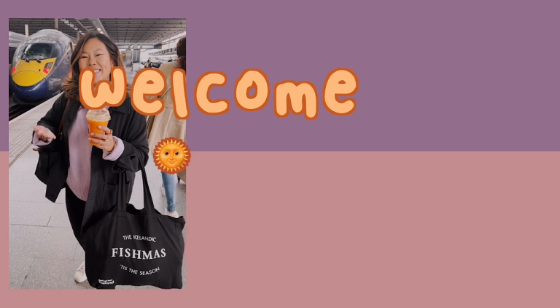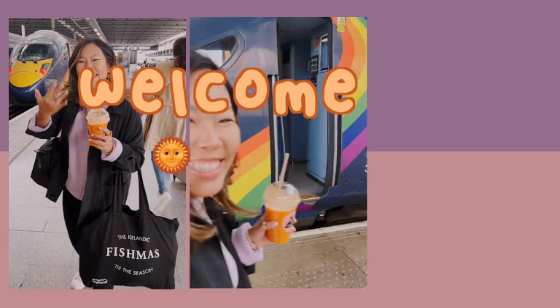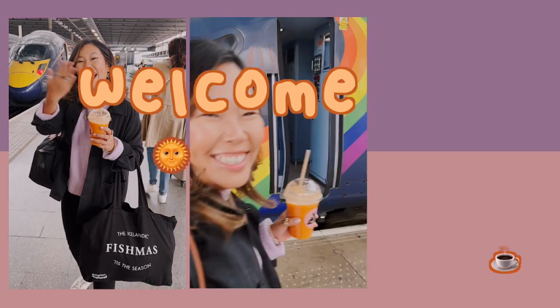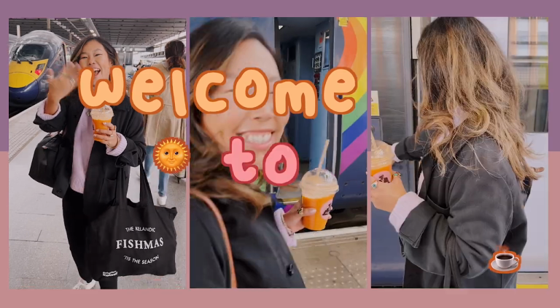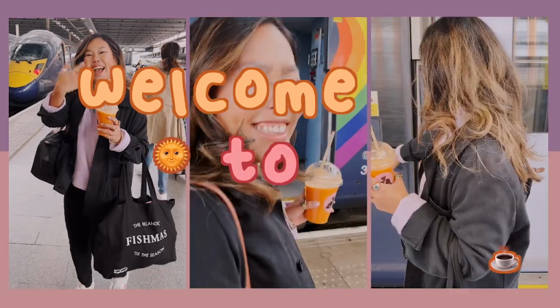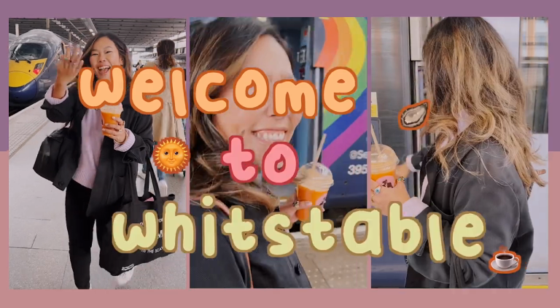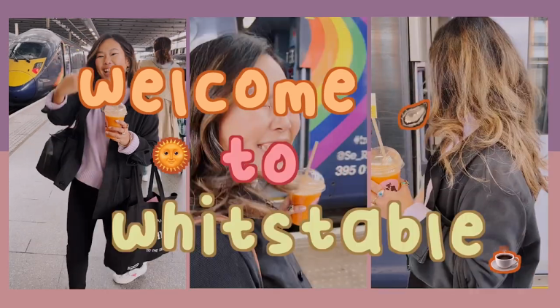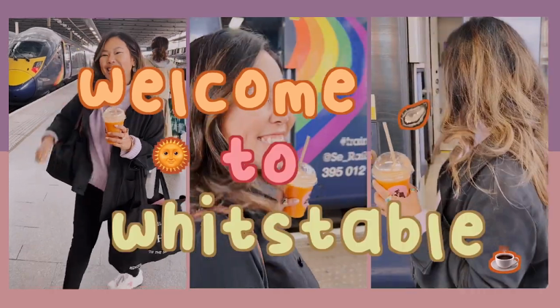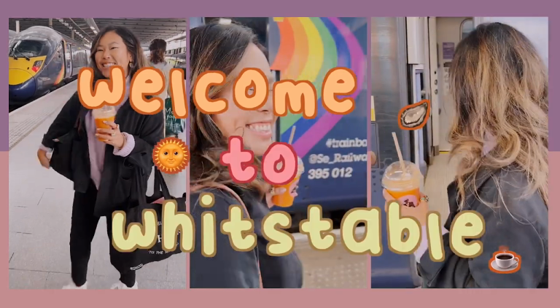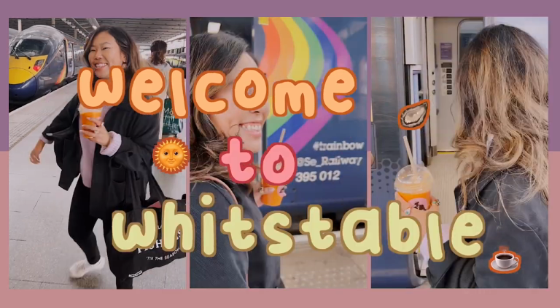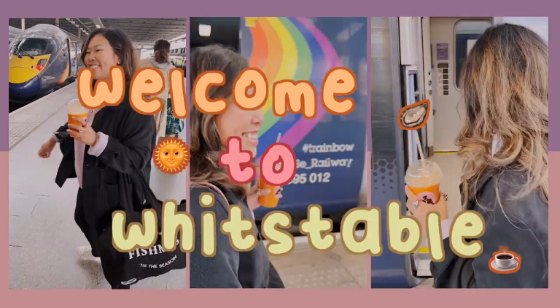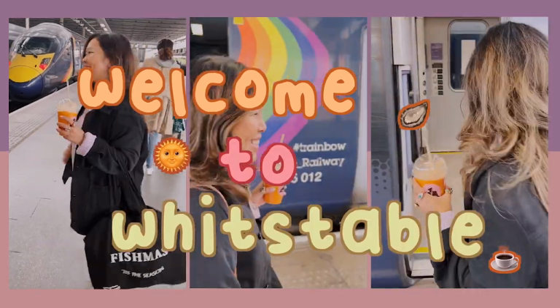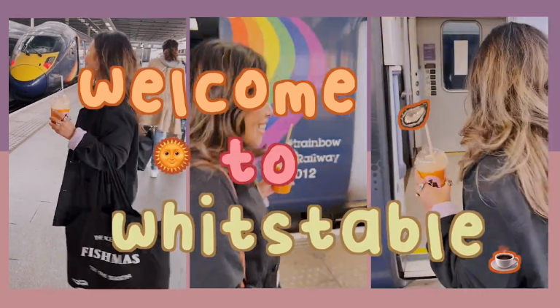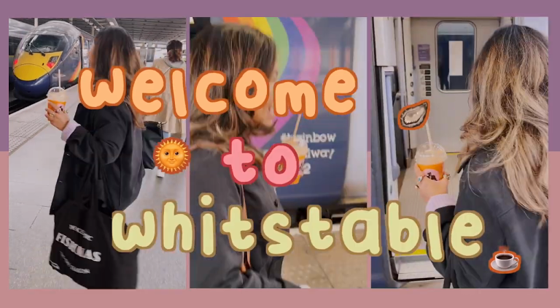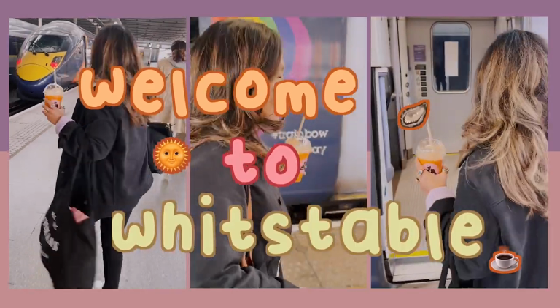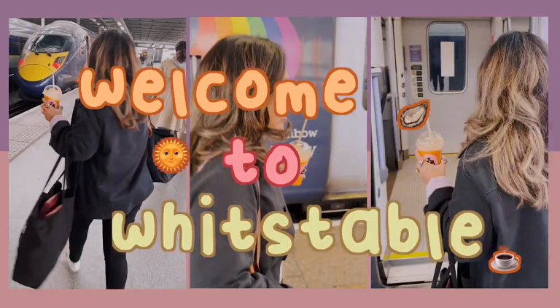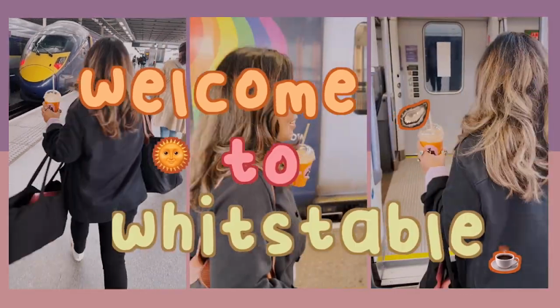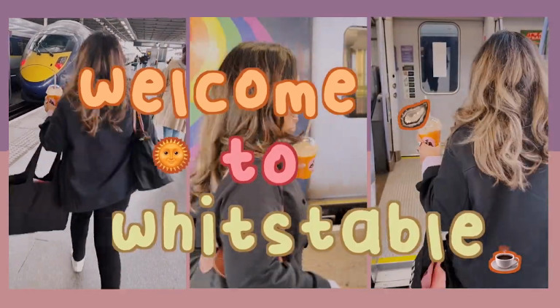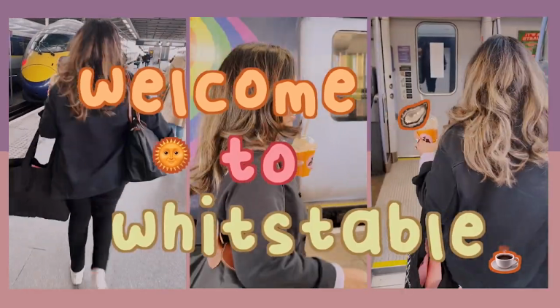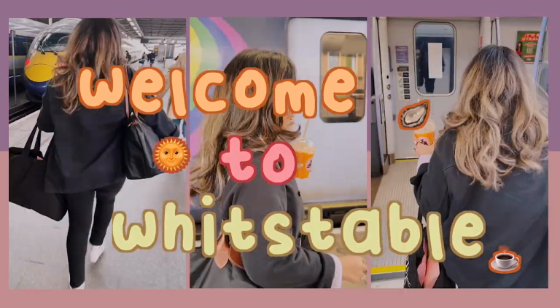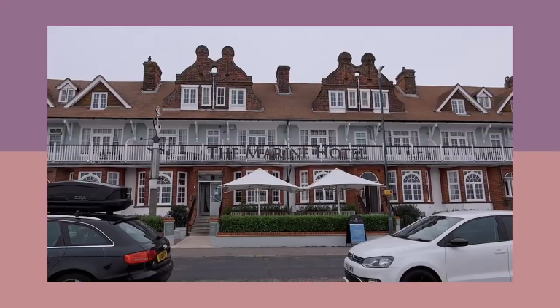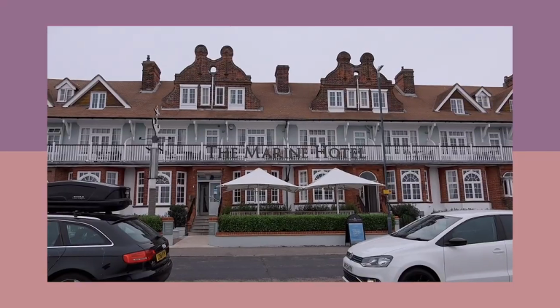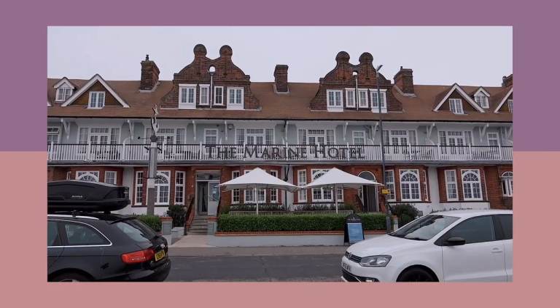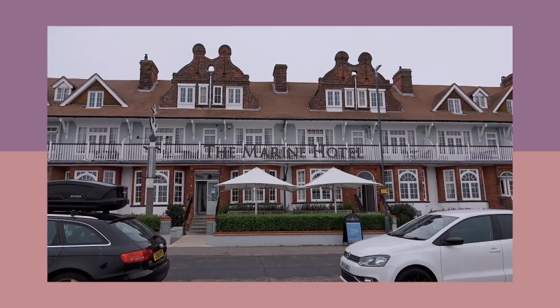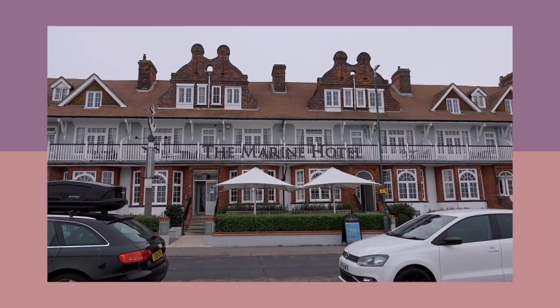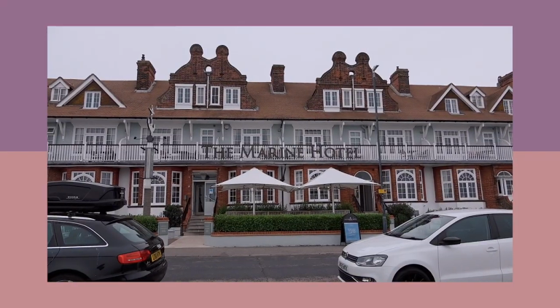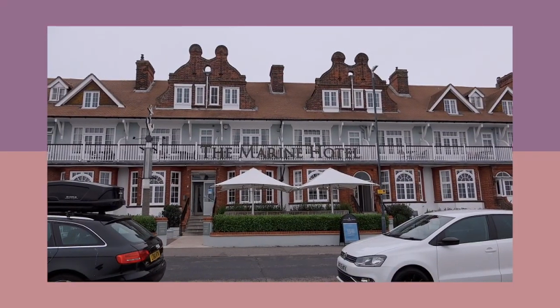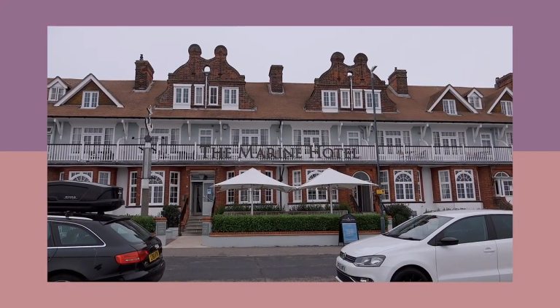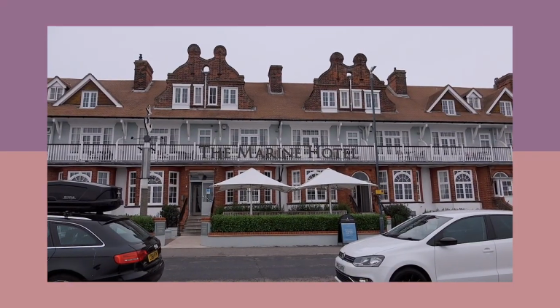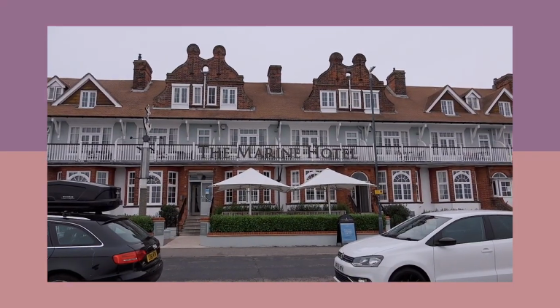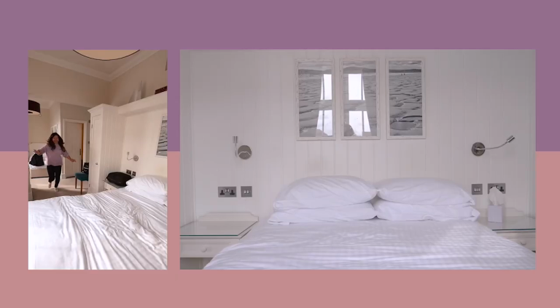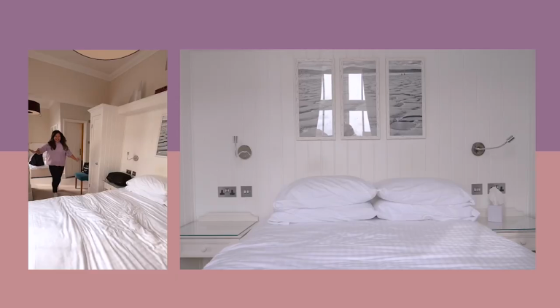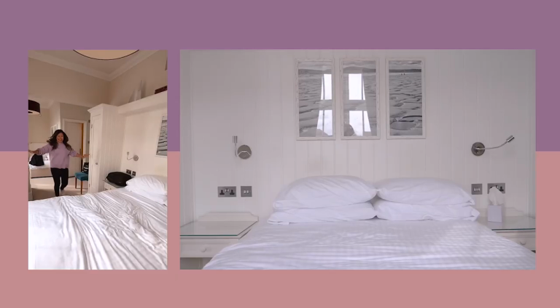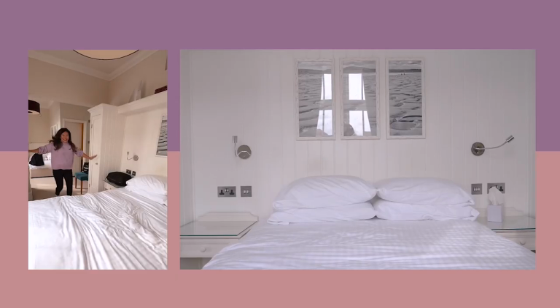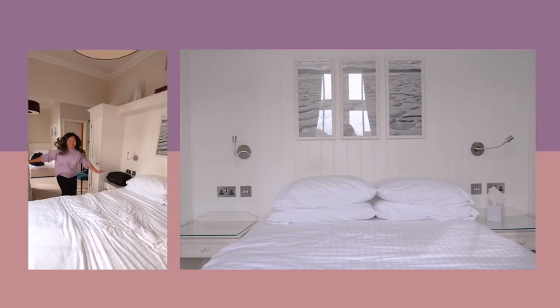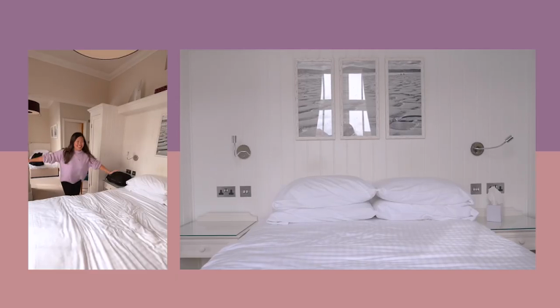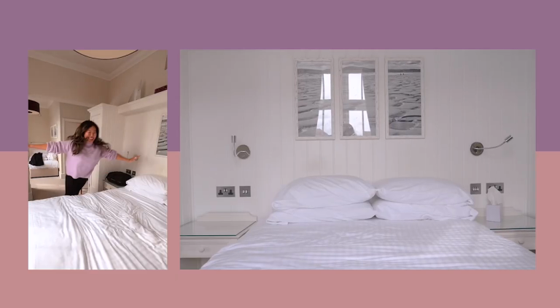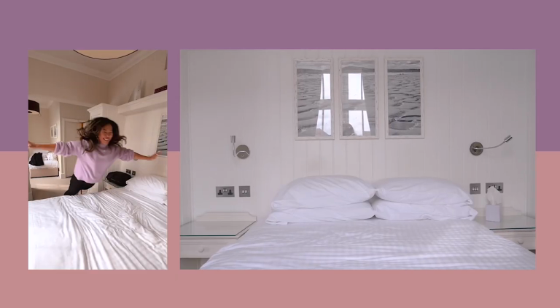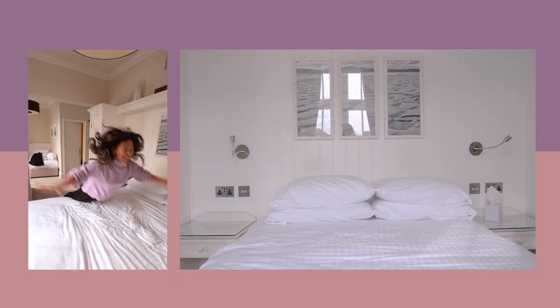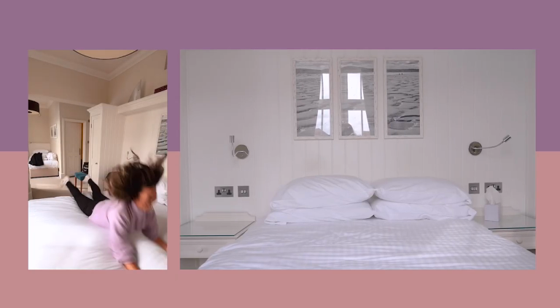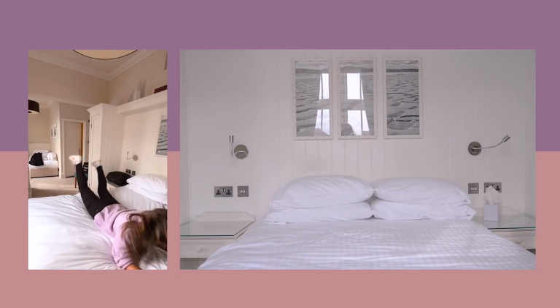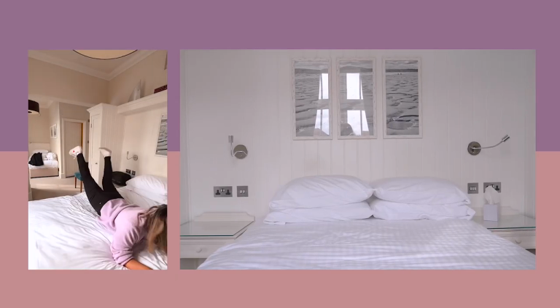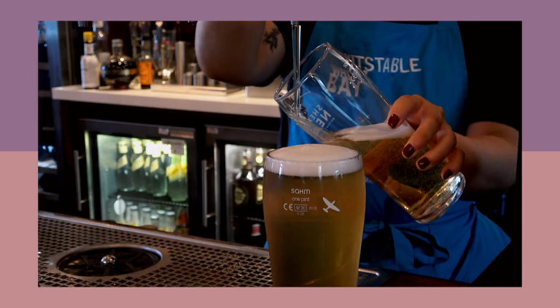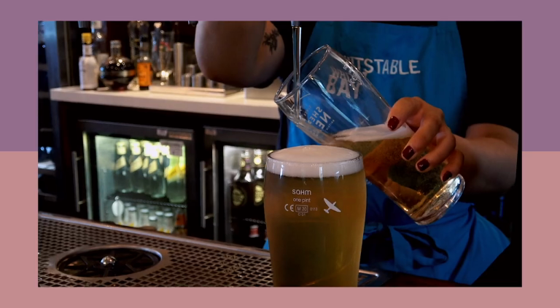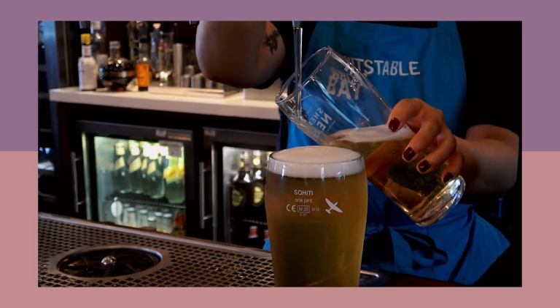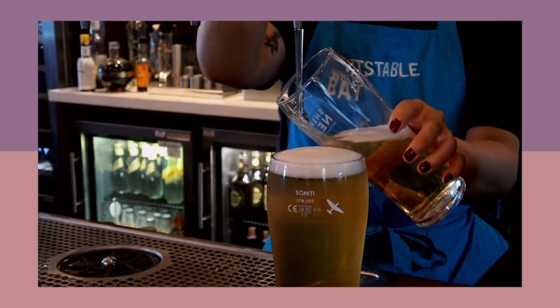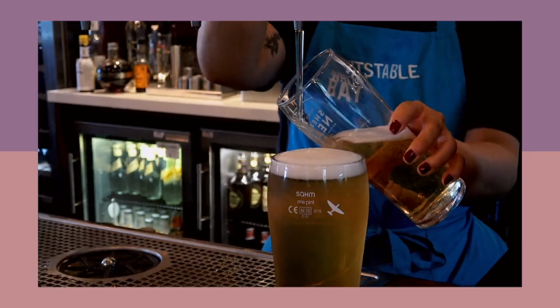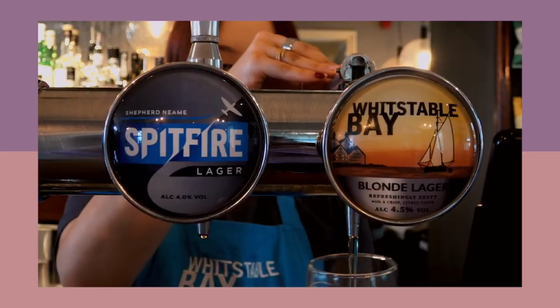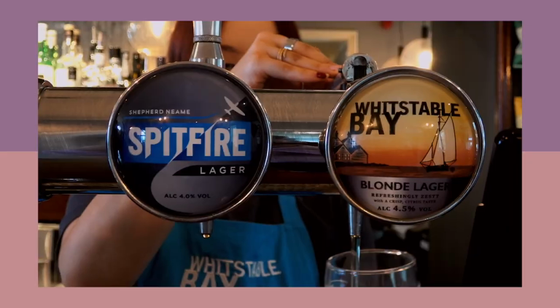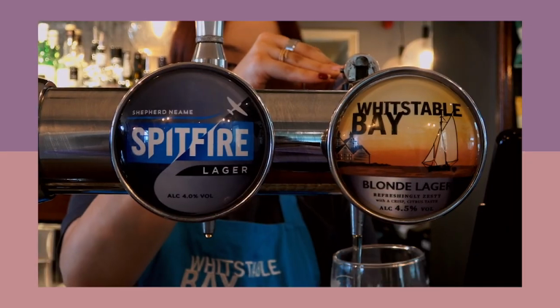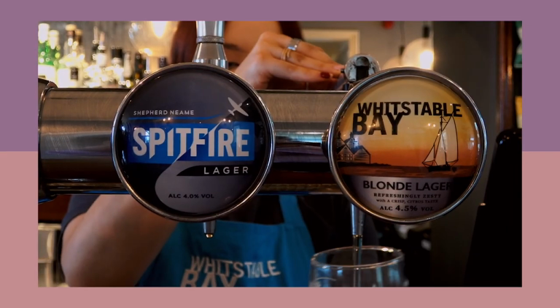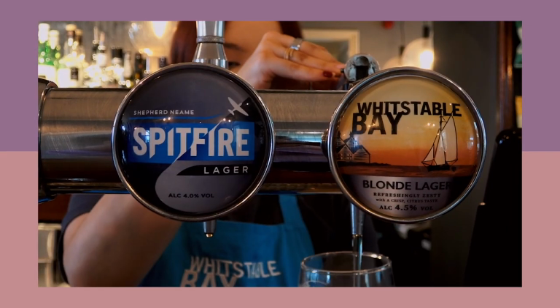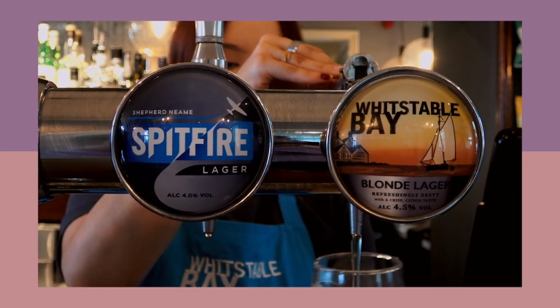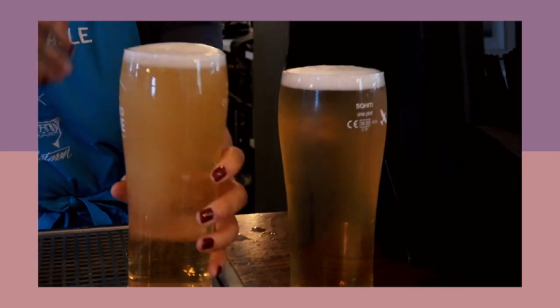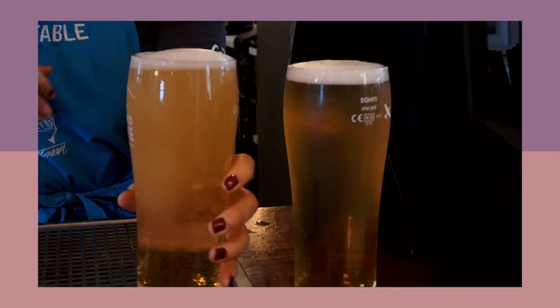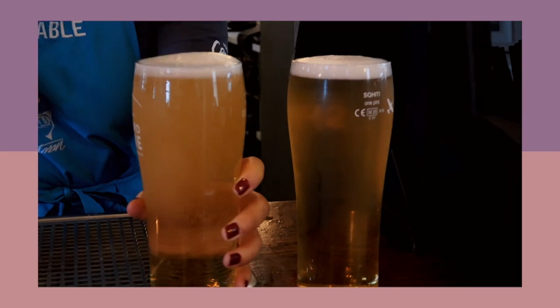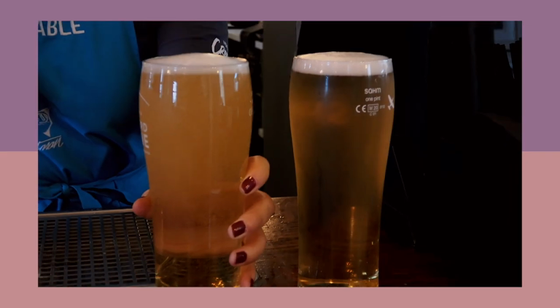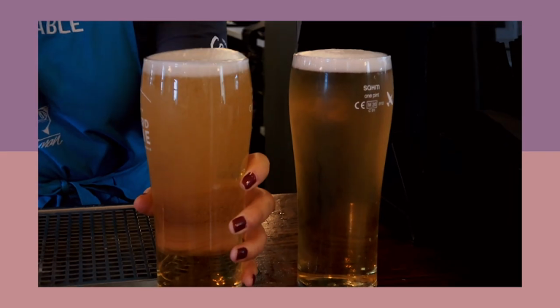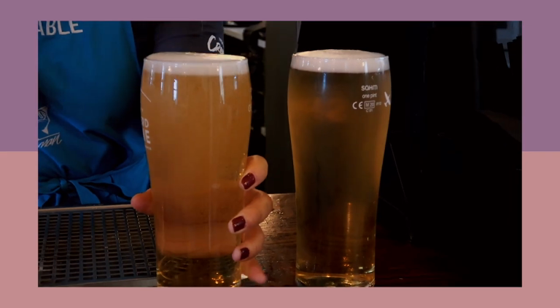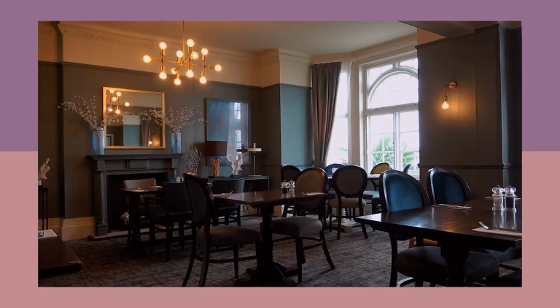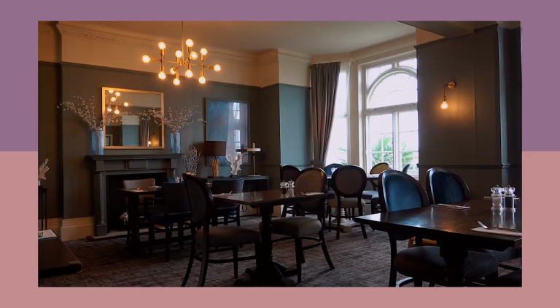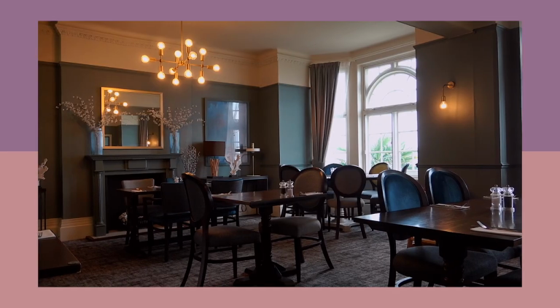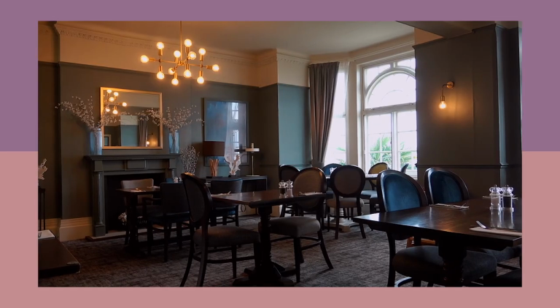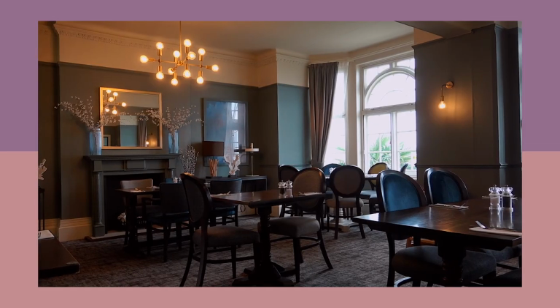Hello my loves, I'm back. Welcome to Whitstable in Kent. Here are my recommendations for things to eat, do and see during your time here. Enjoy!